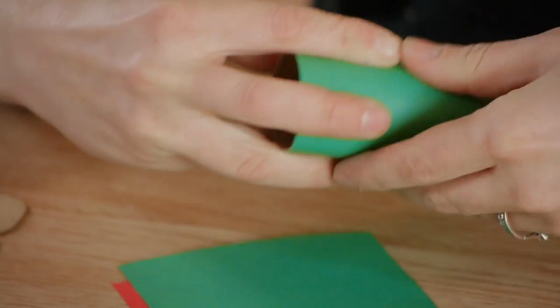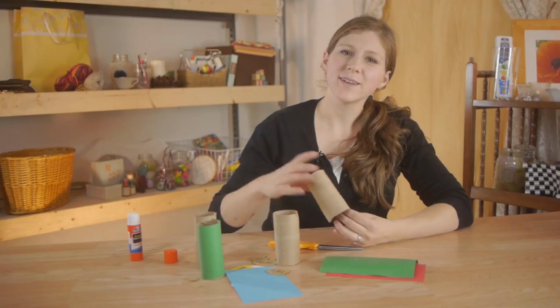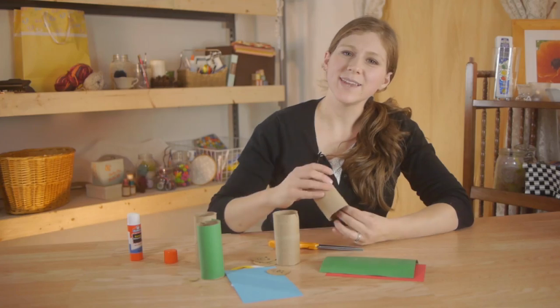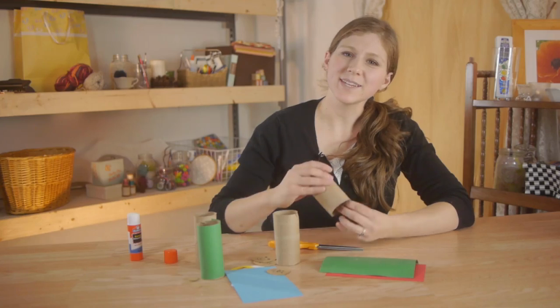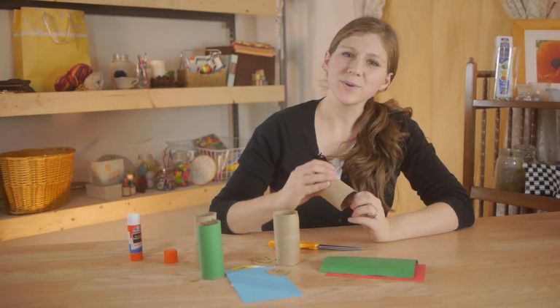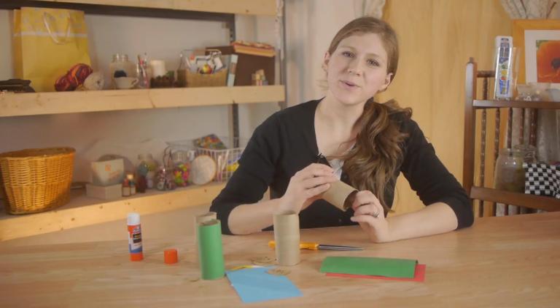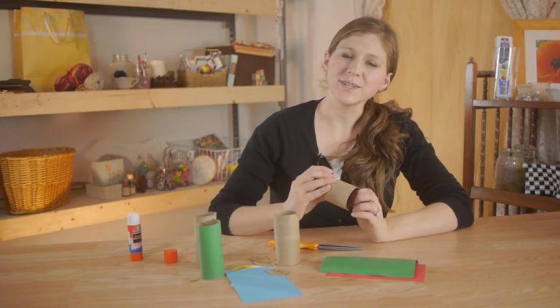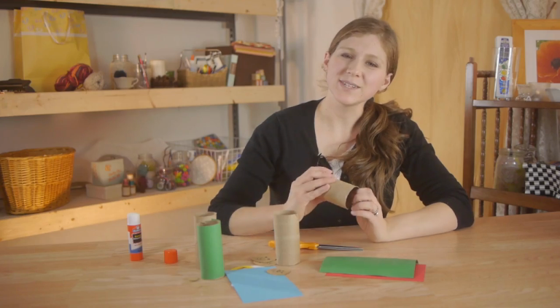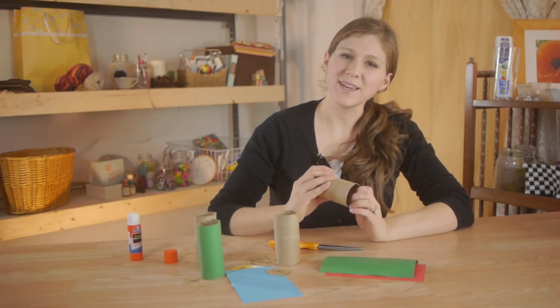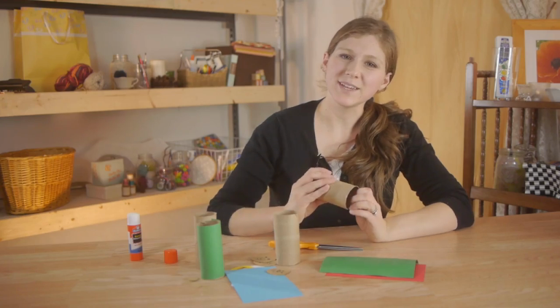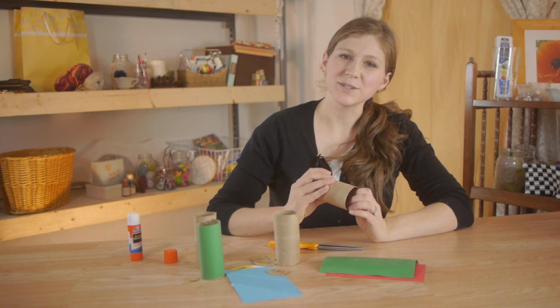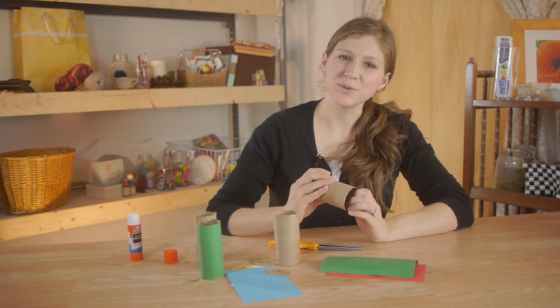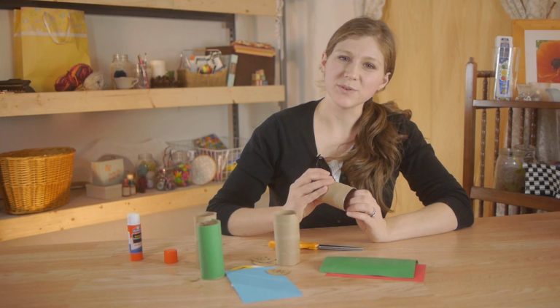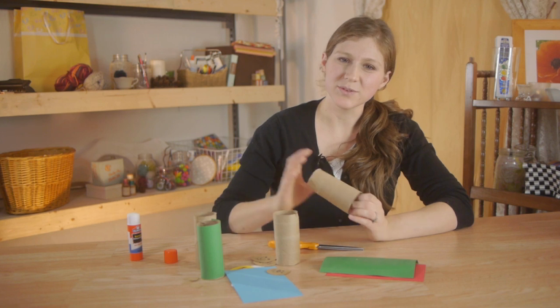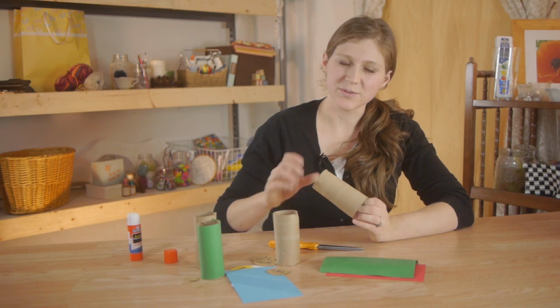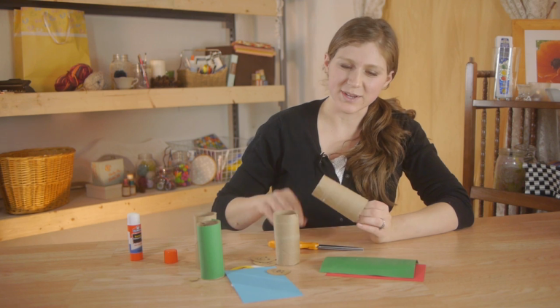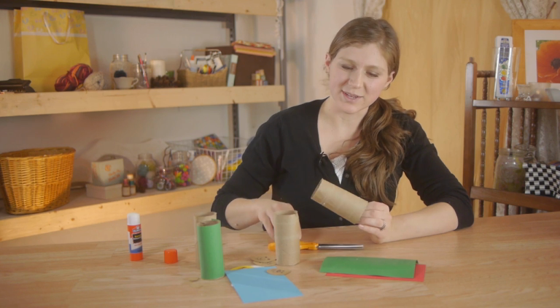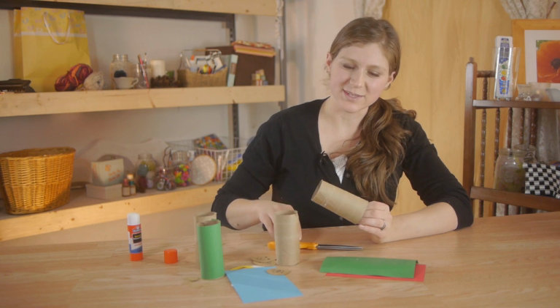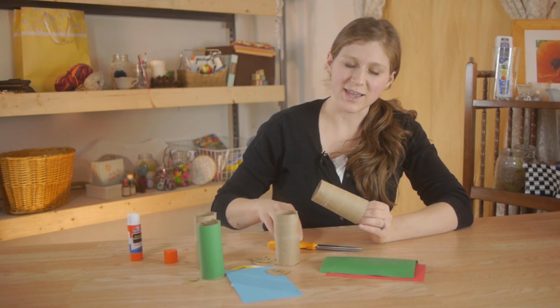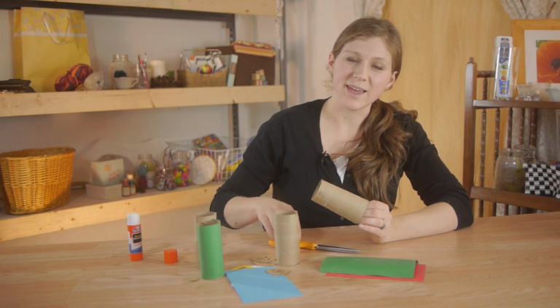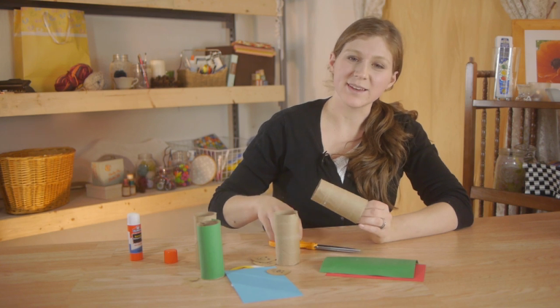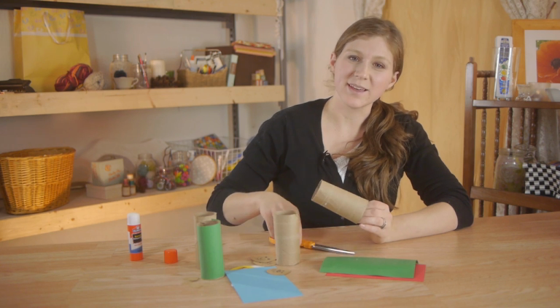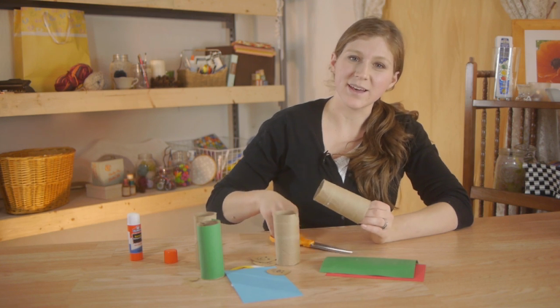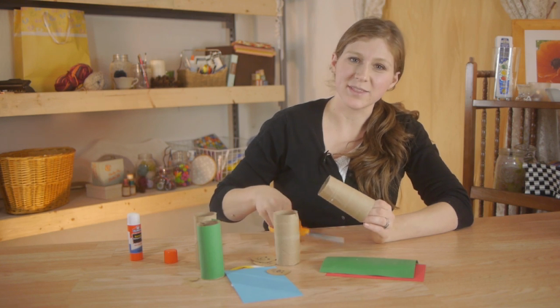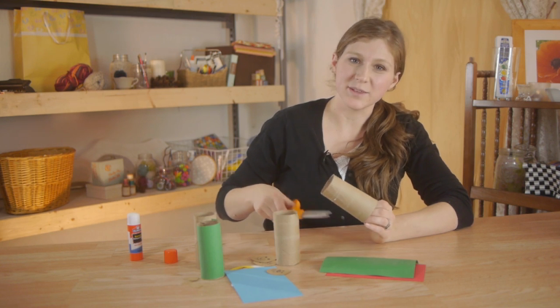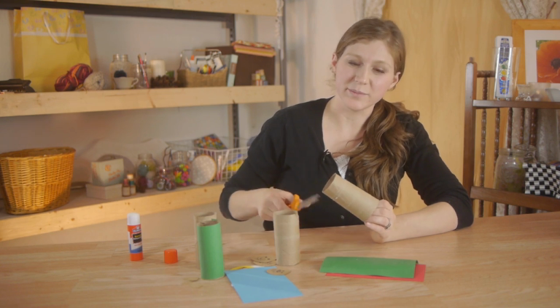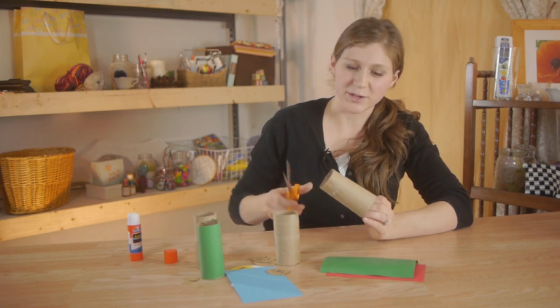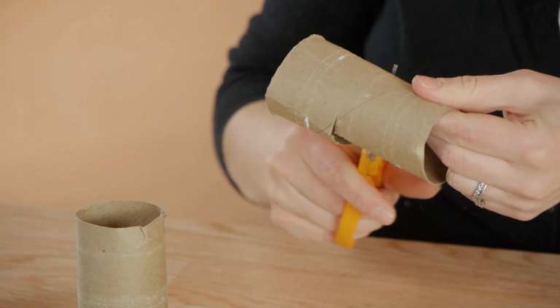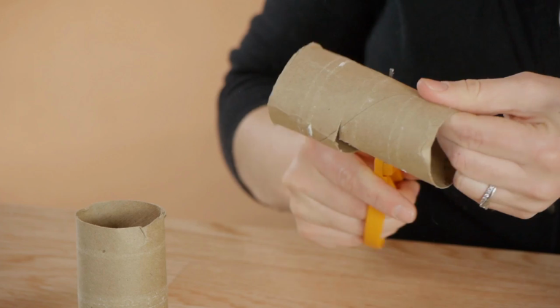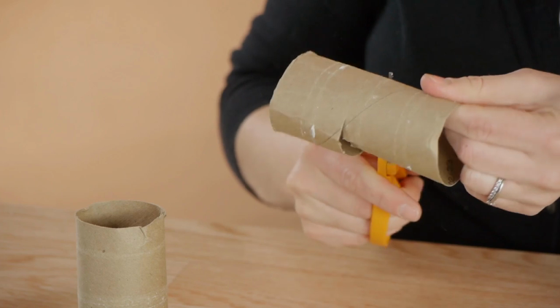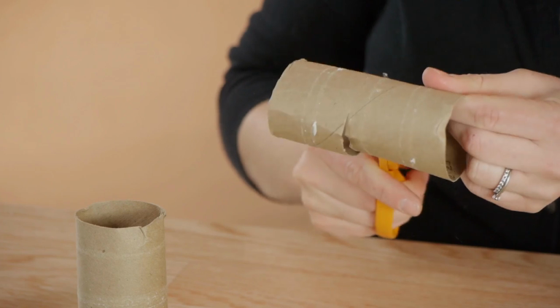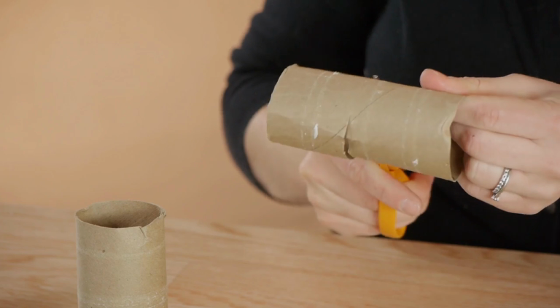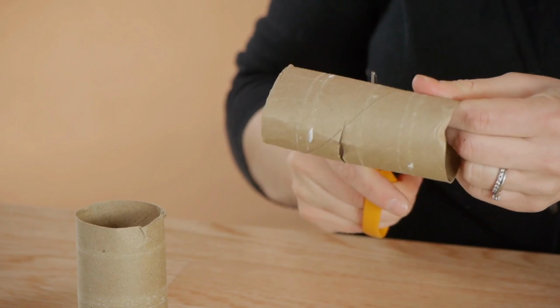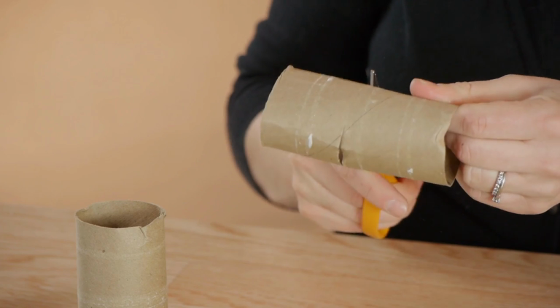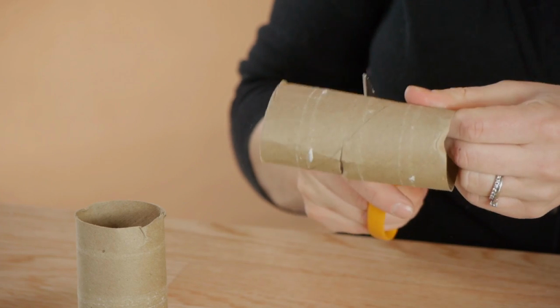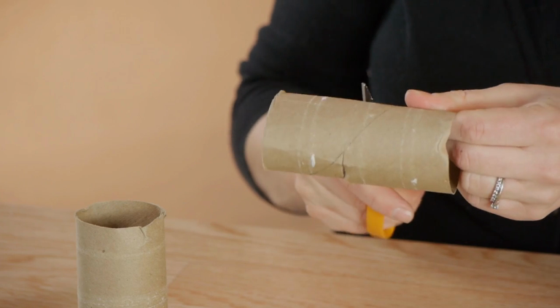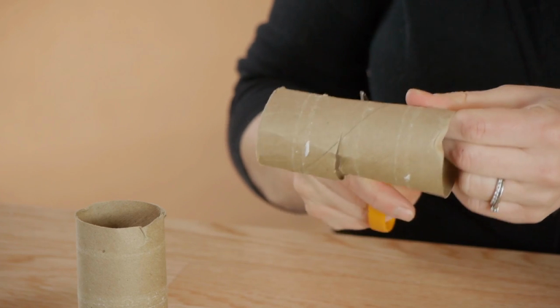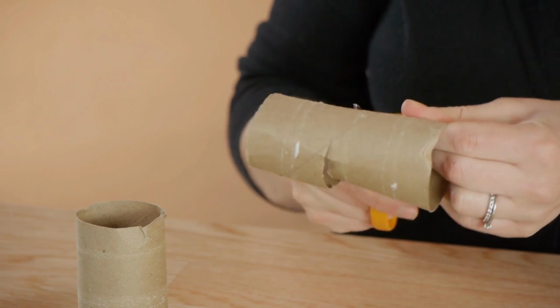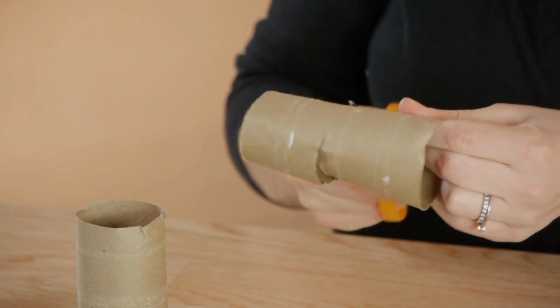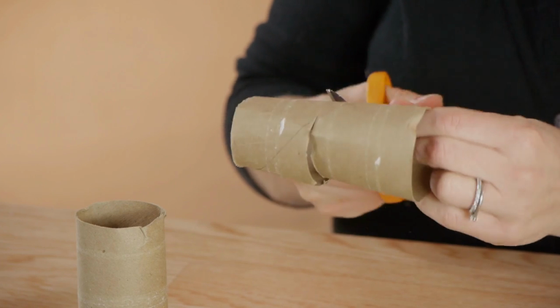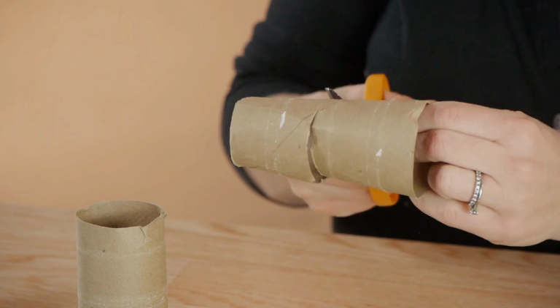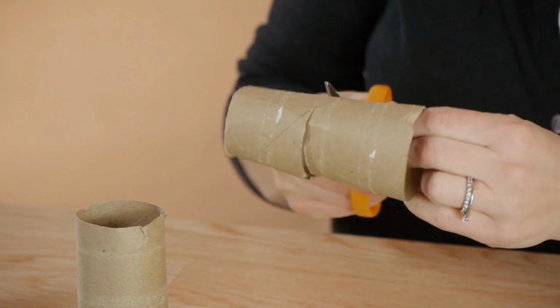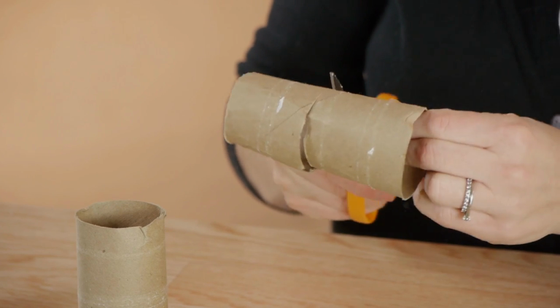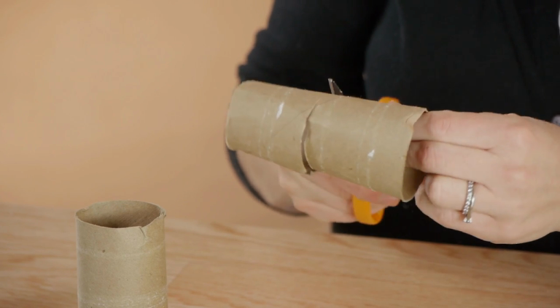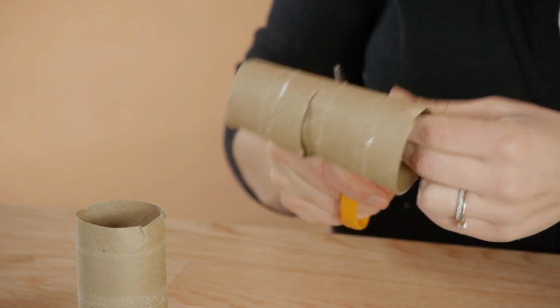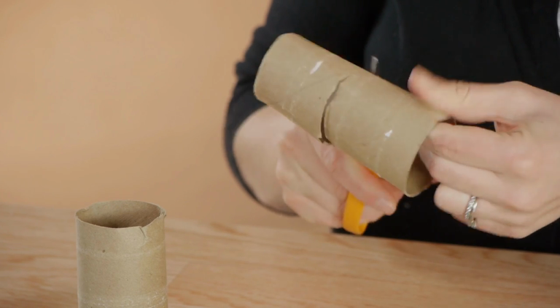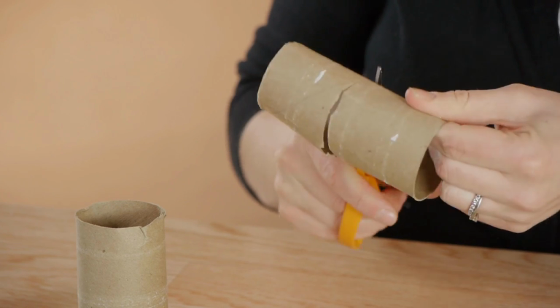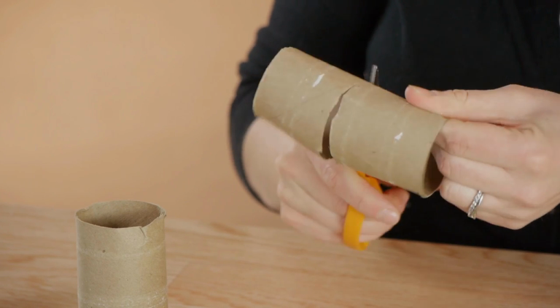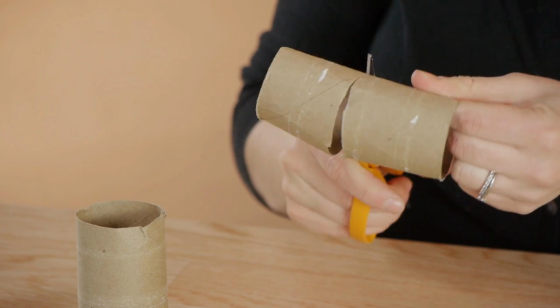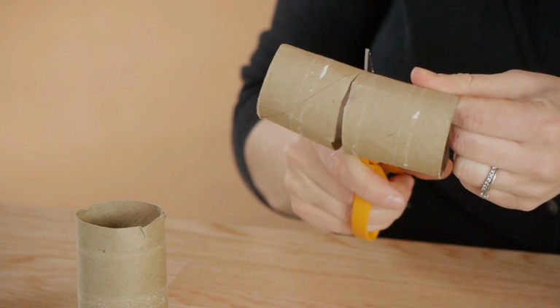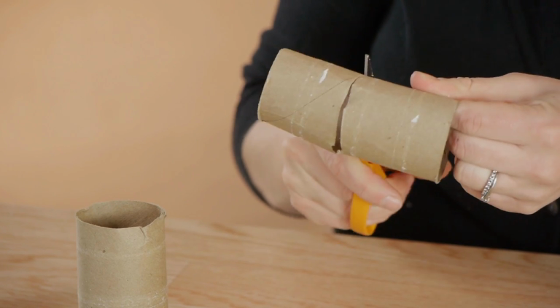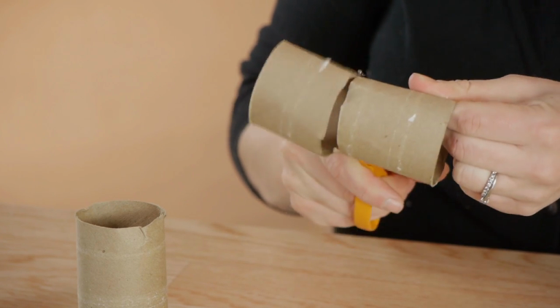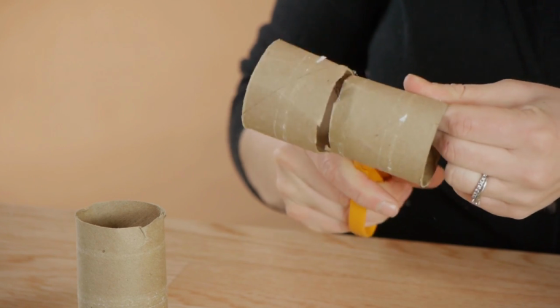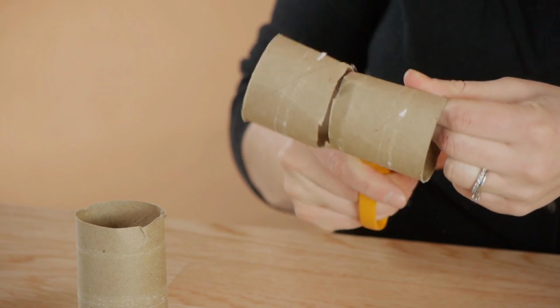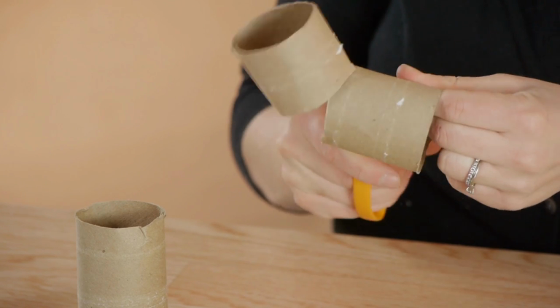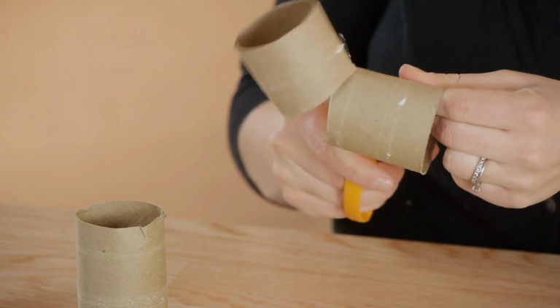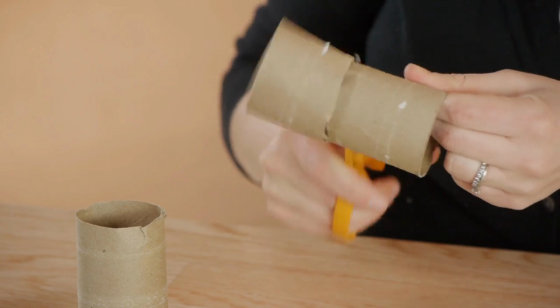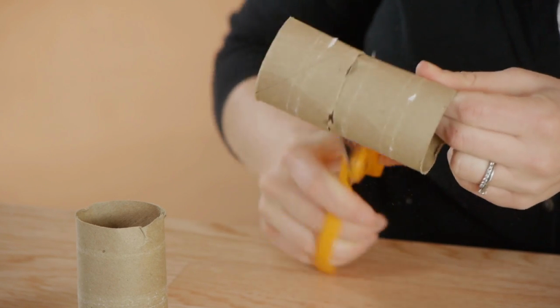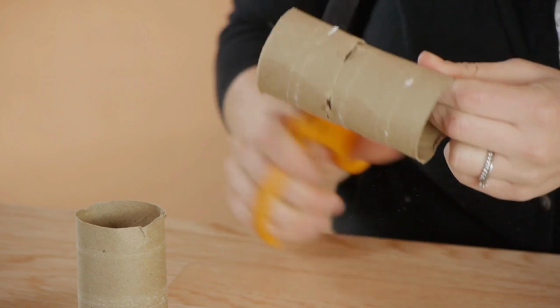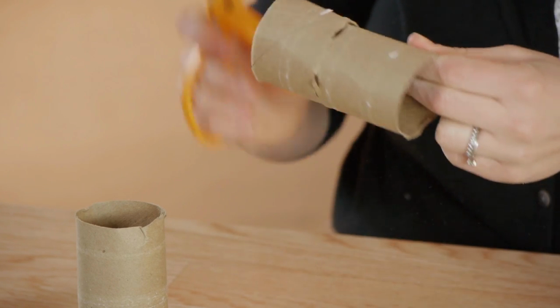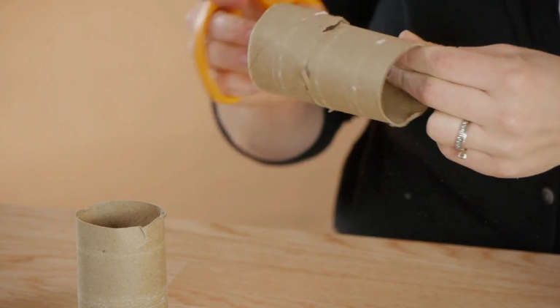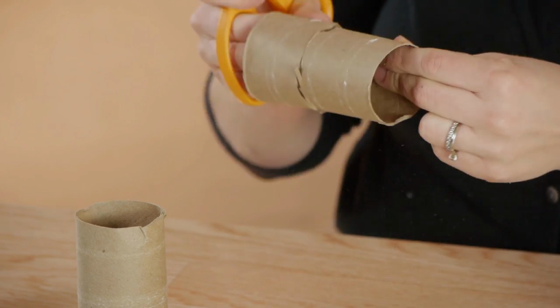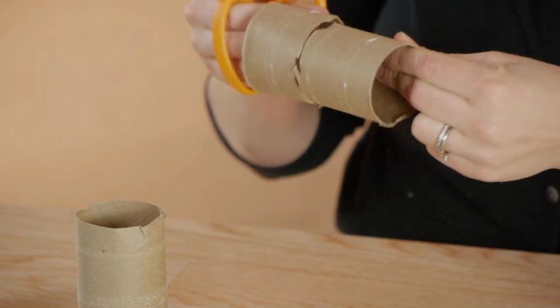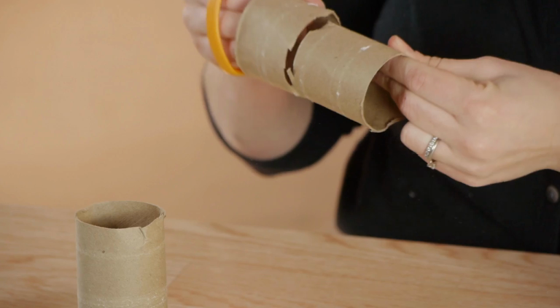Next we're going to take two of the rings and cut them a shorter size. This one's going to be very short and it's going to be the Baby Bear.